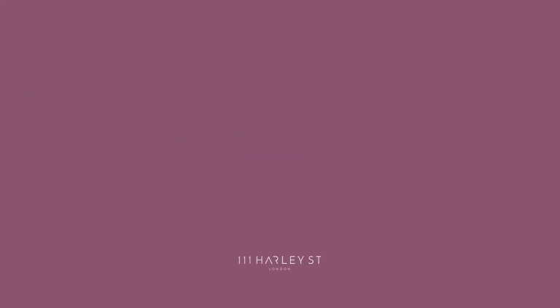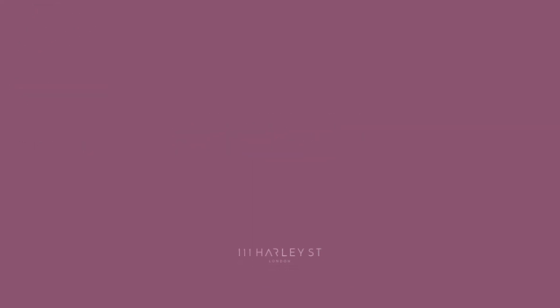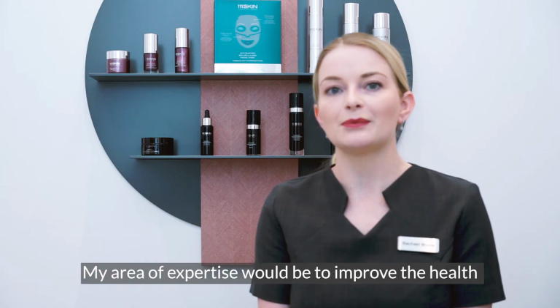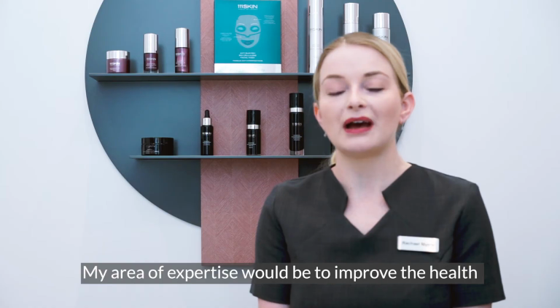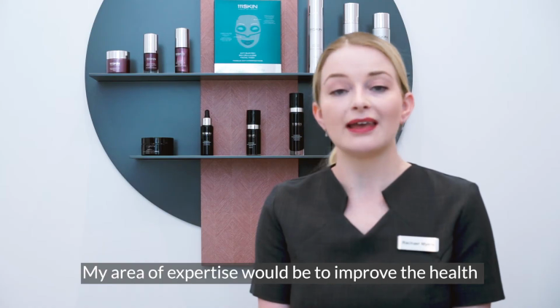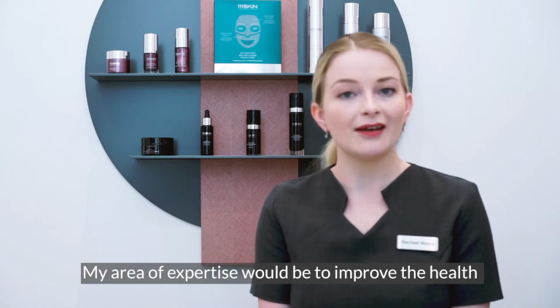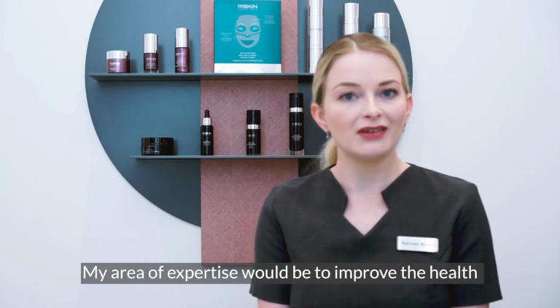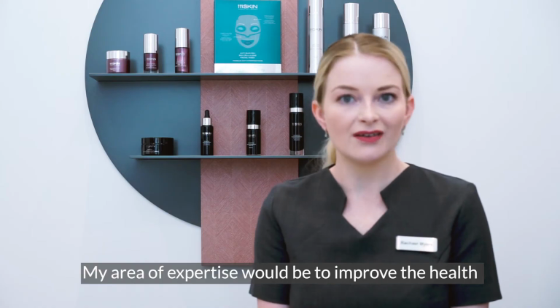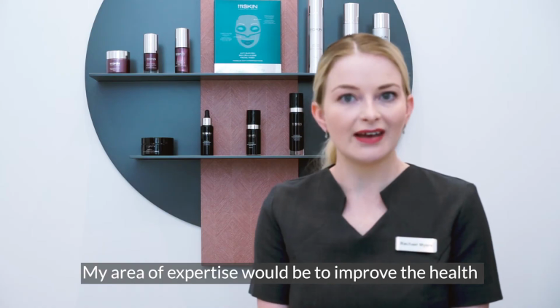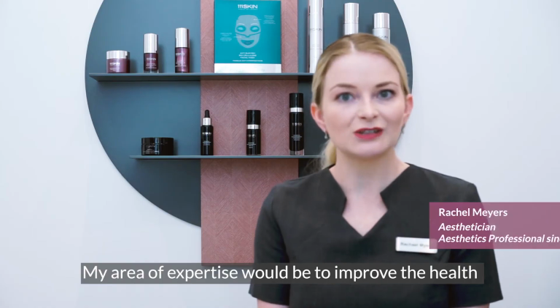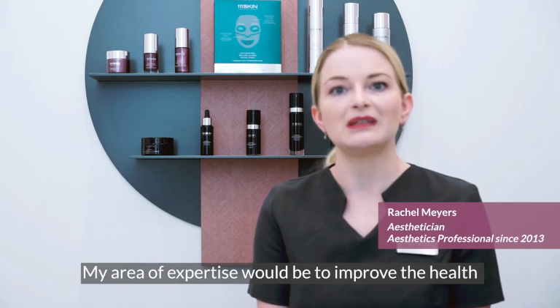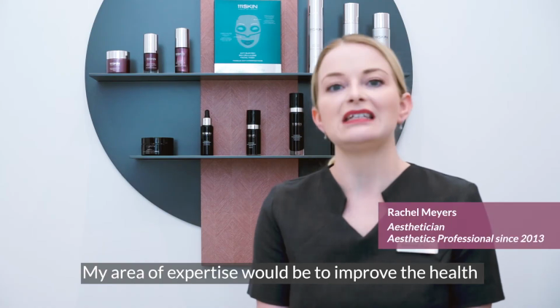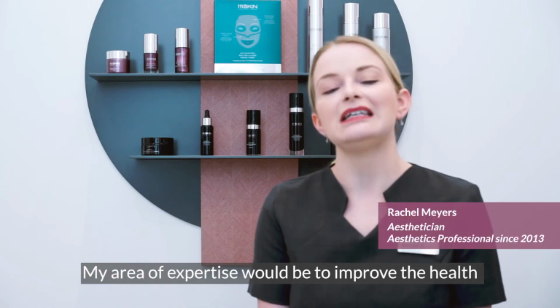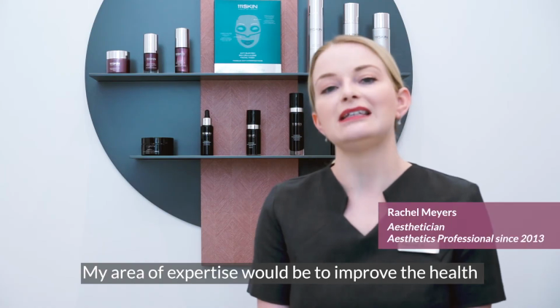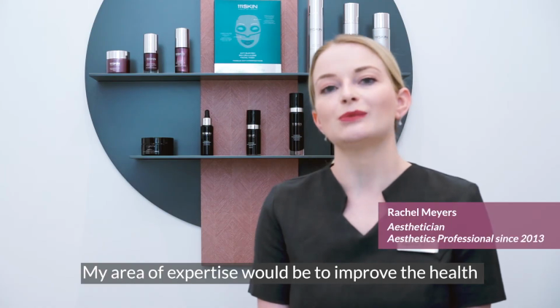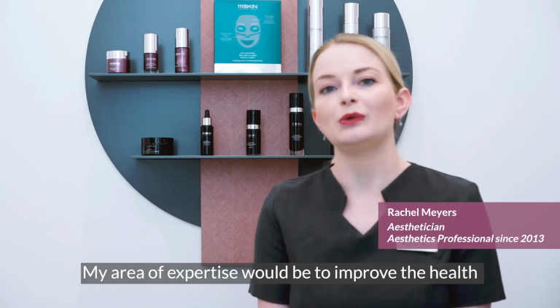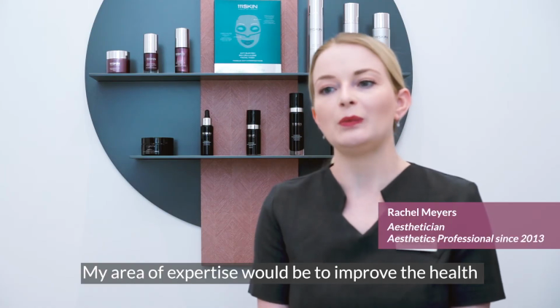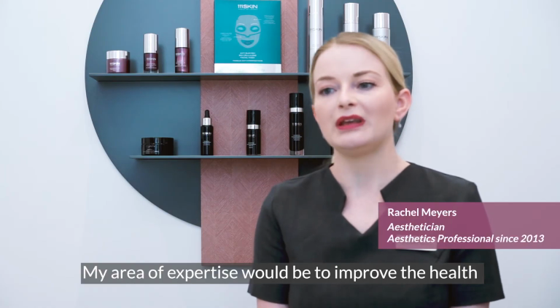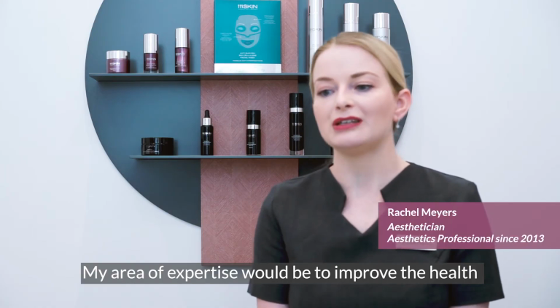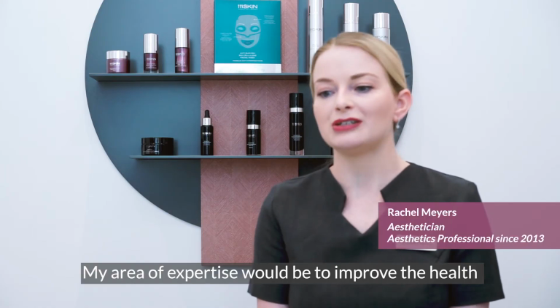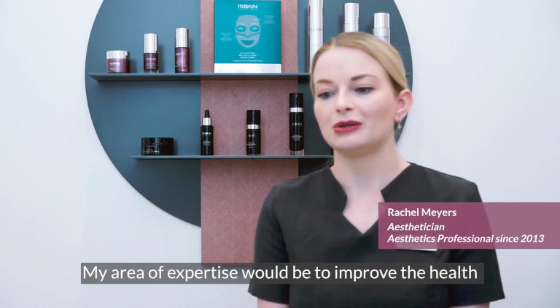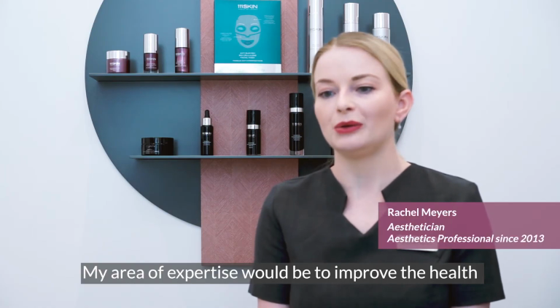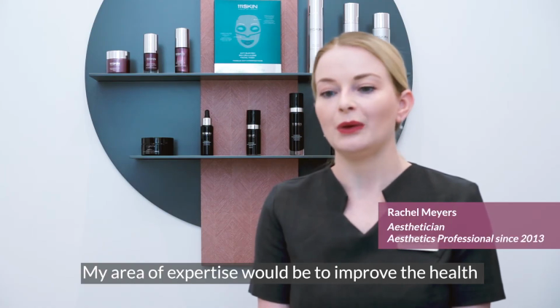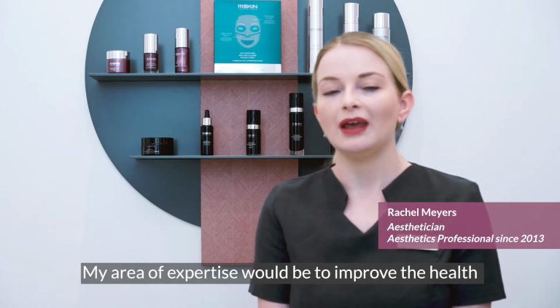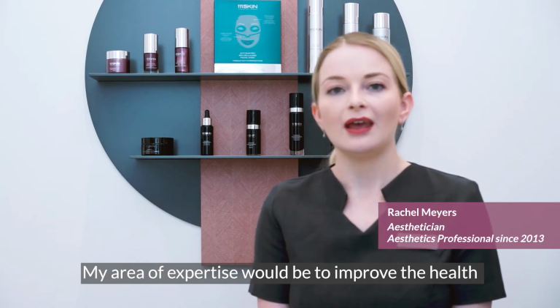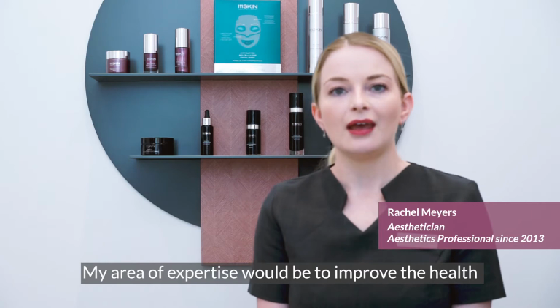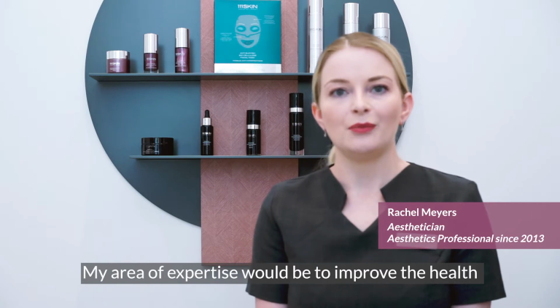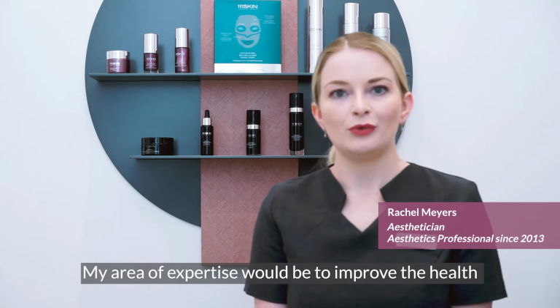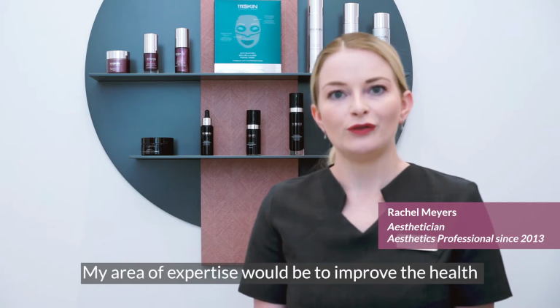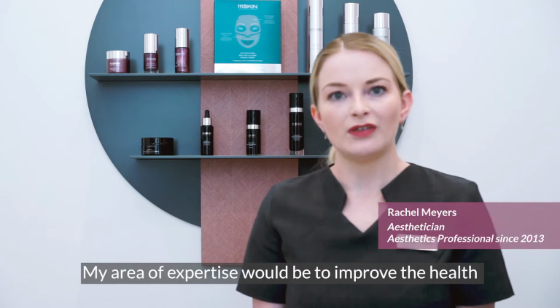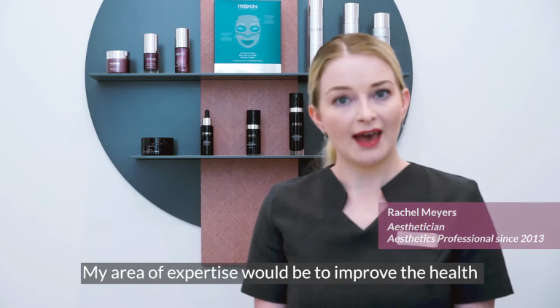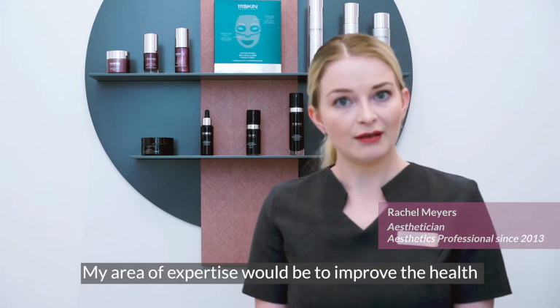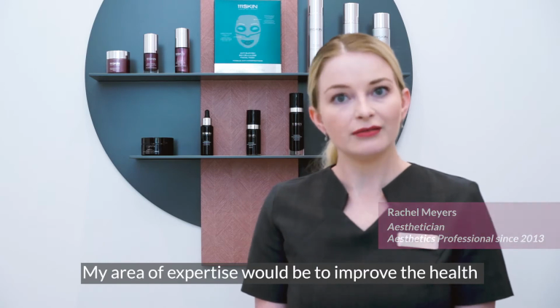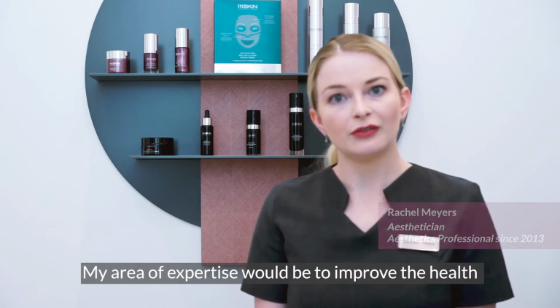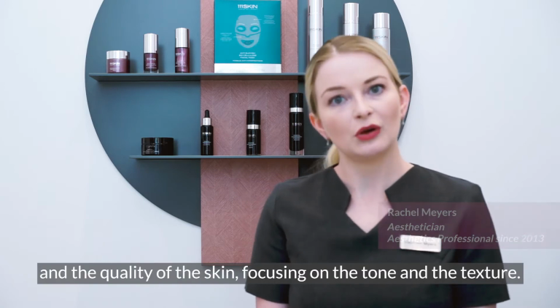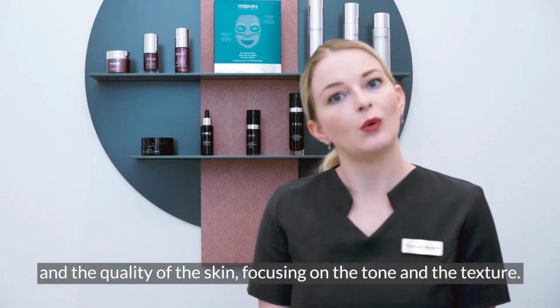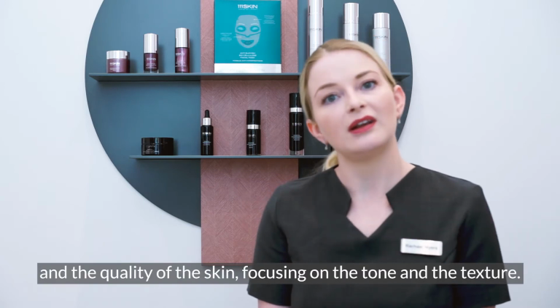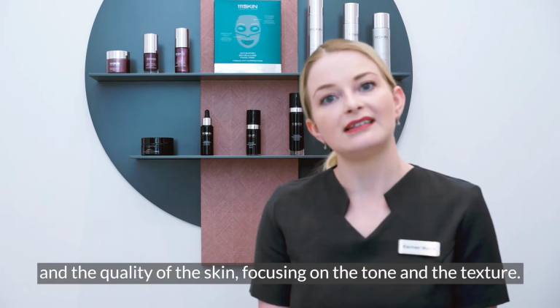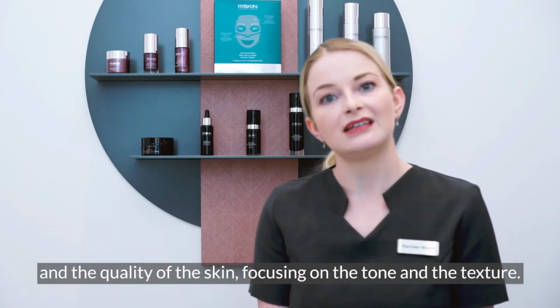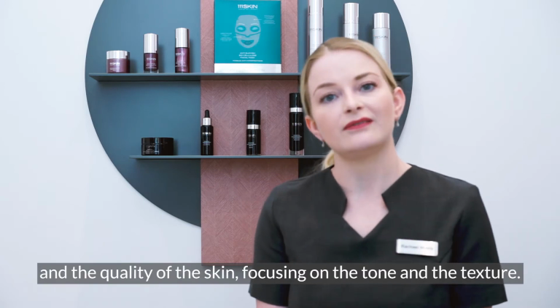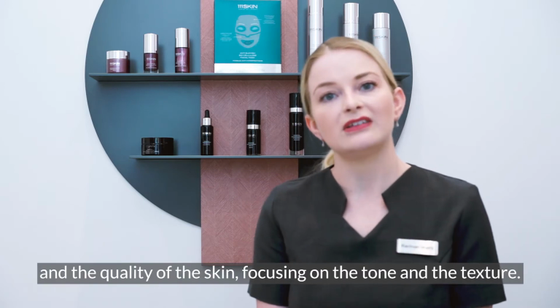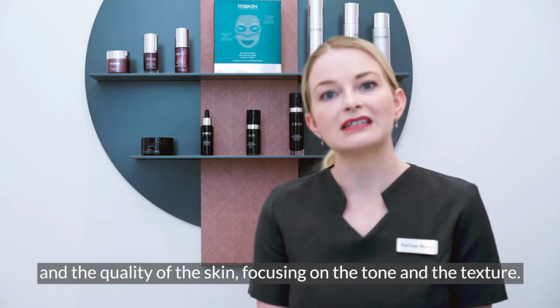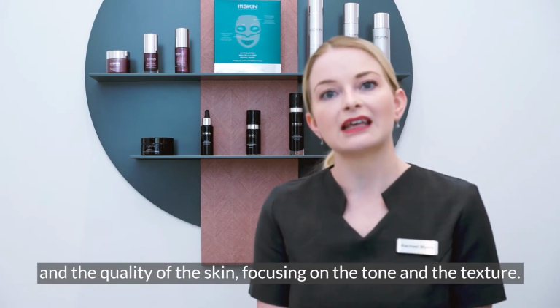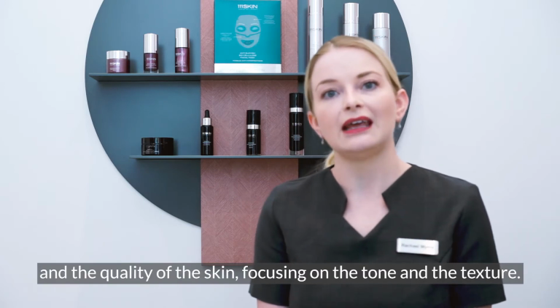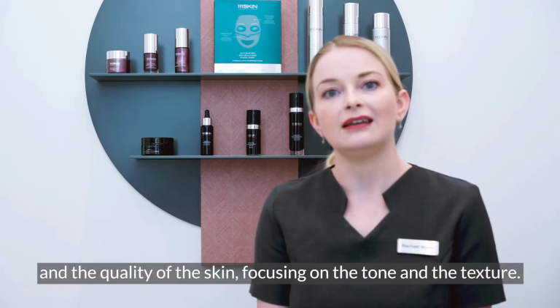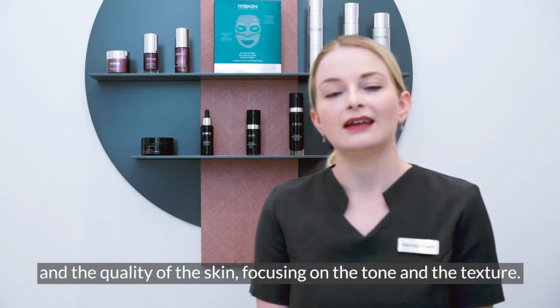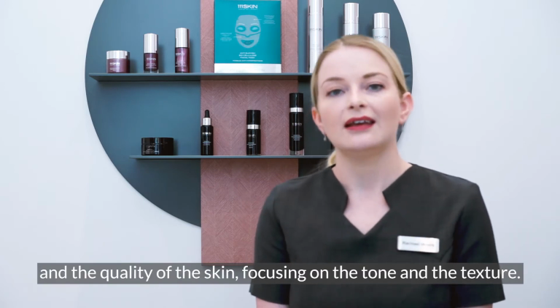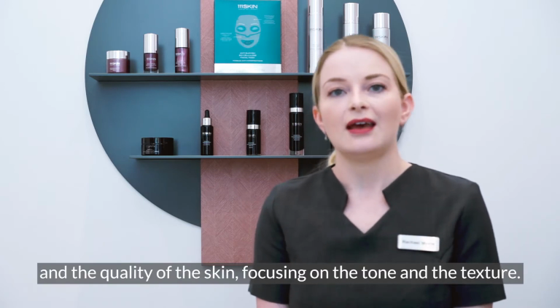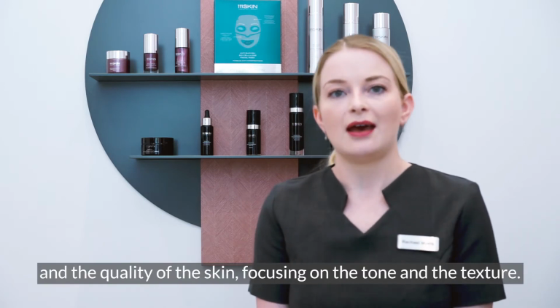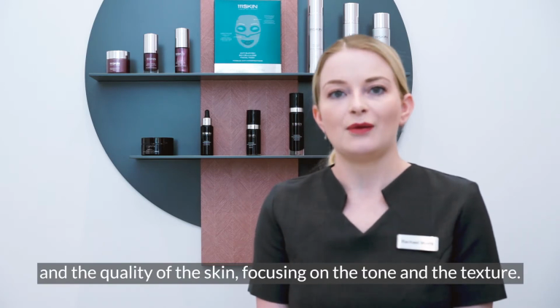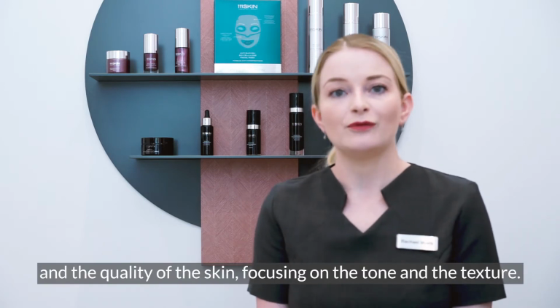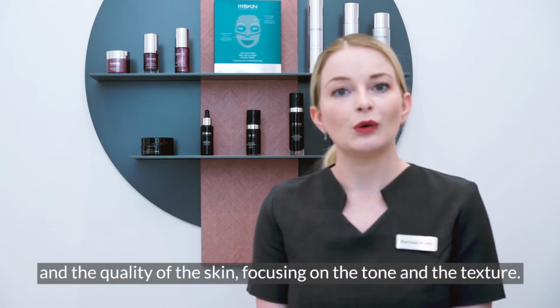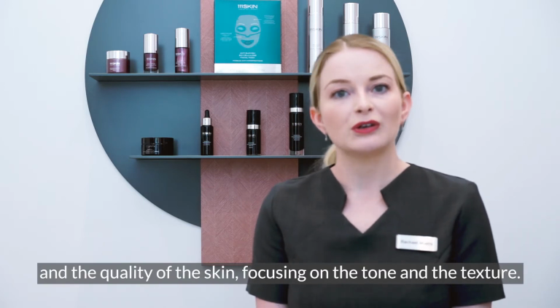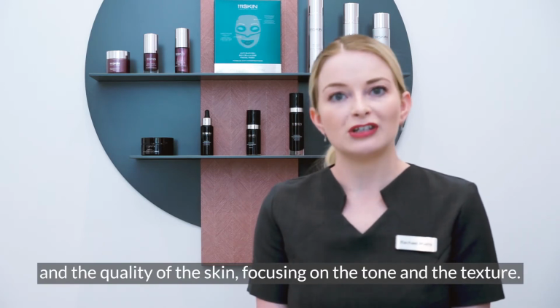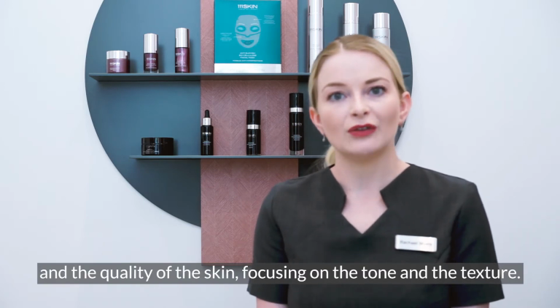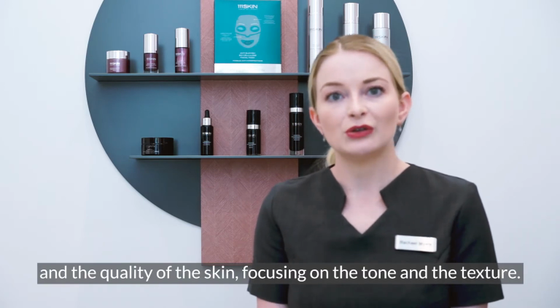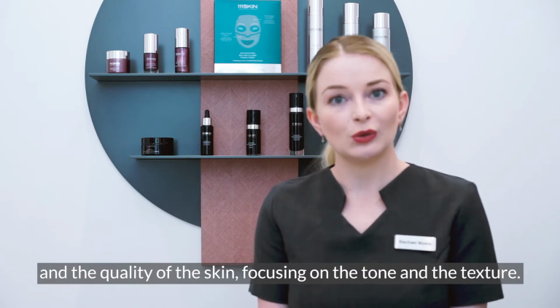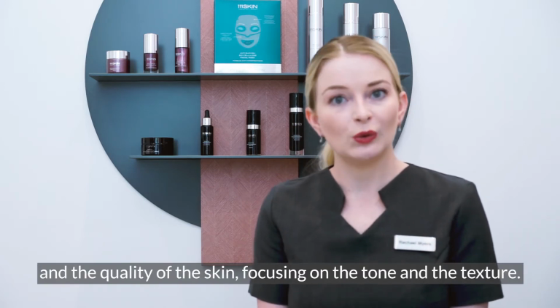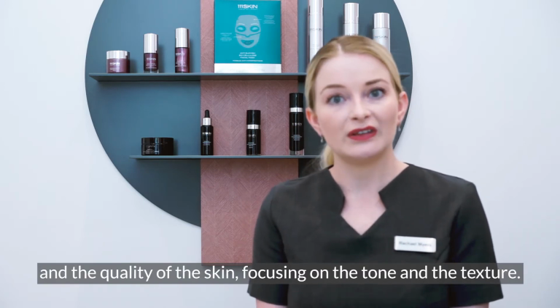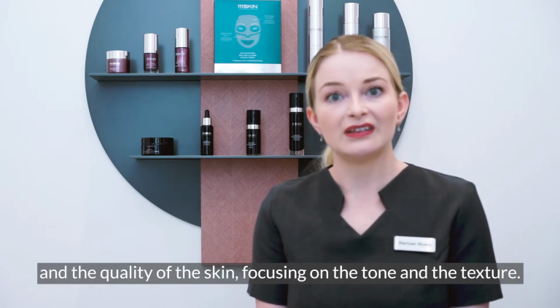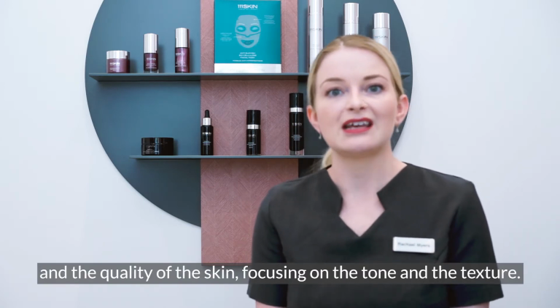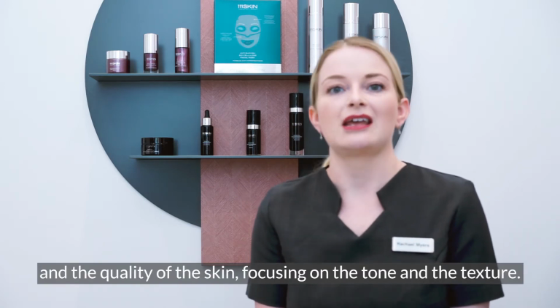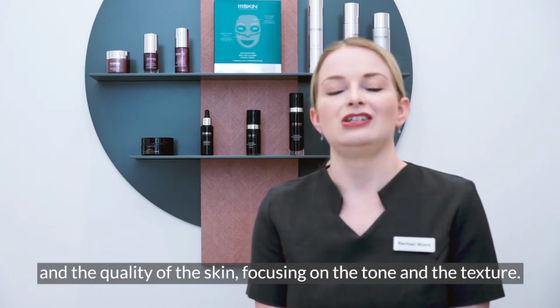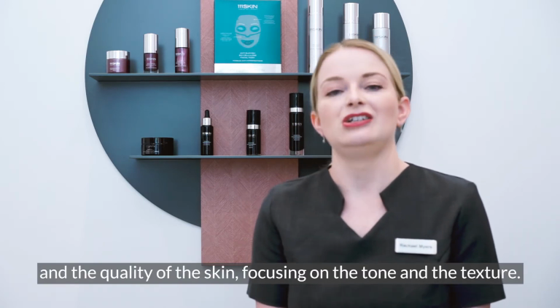My area of expertise would be to improve the health and the quality of the skin, focusing on the tone and the texture.